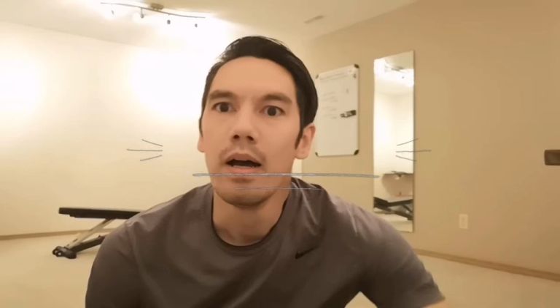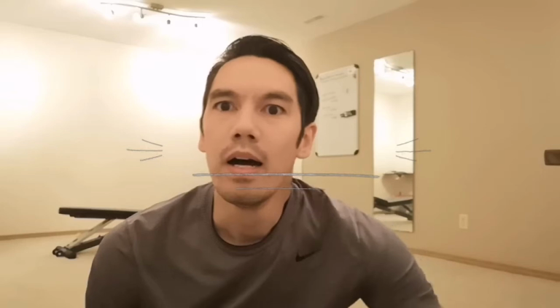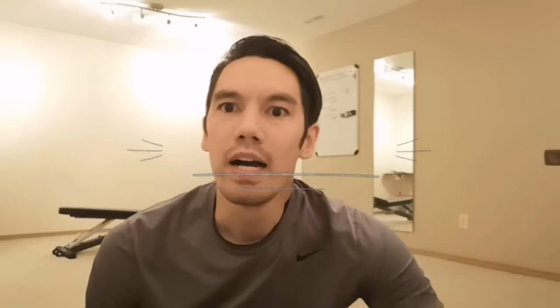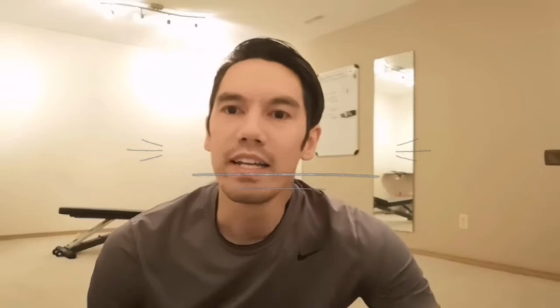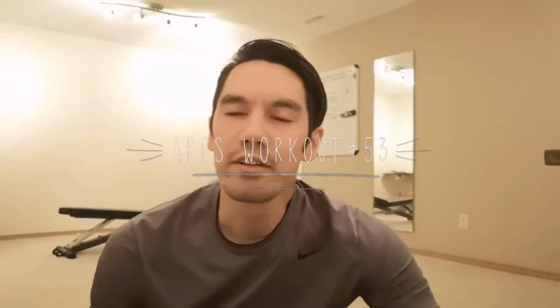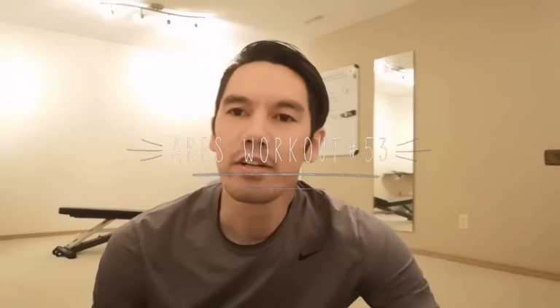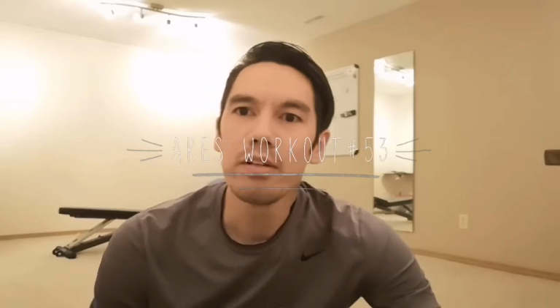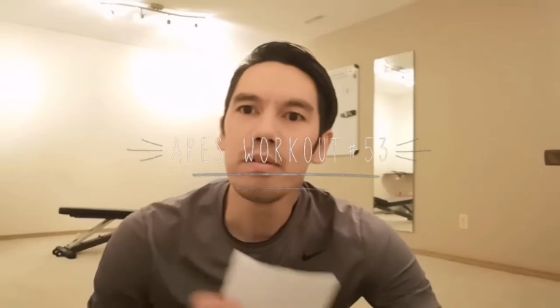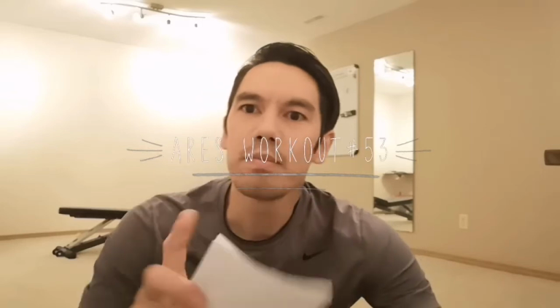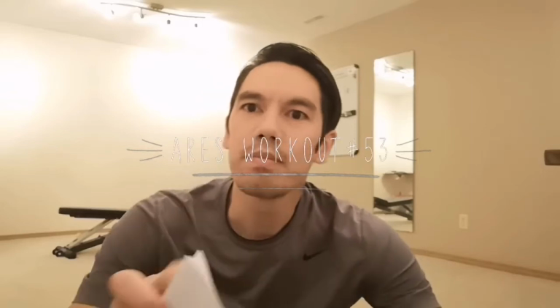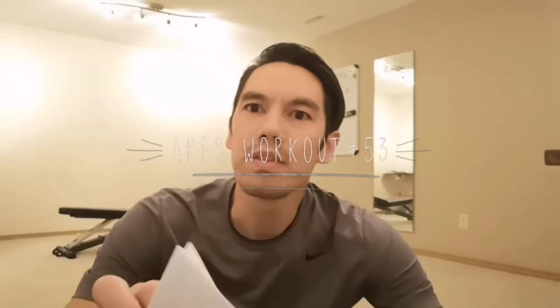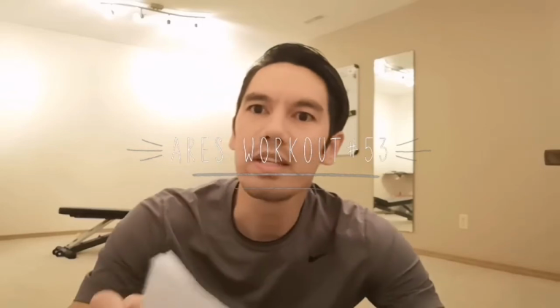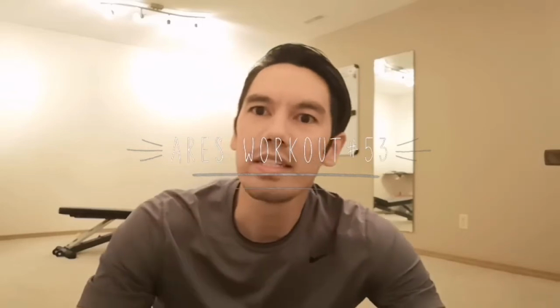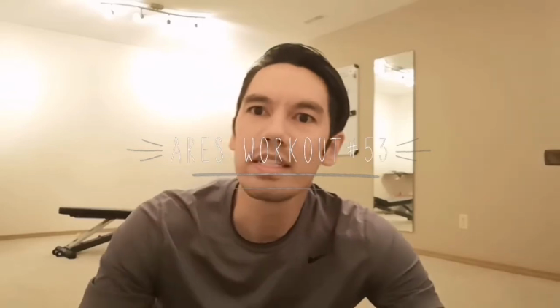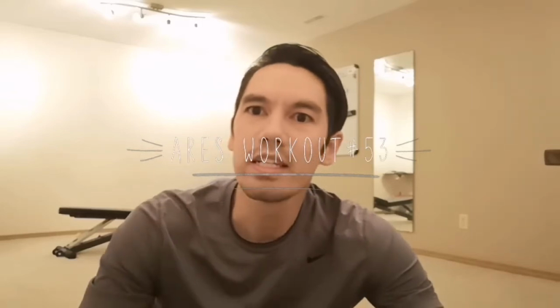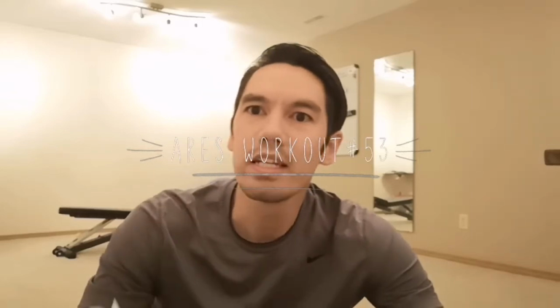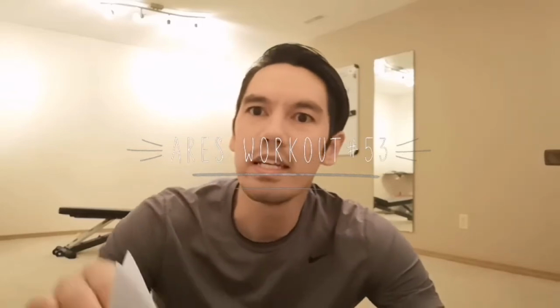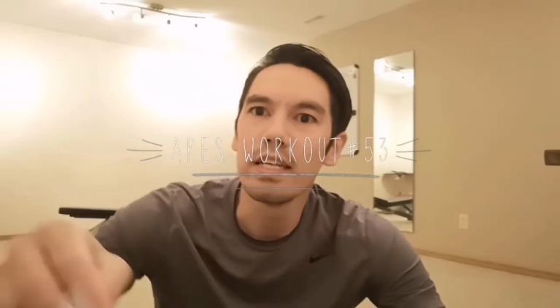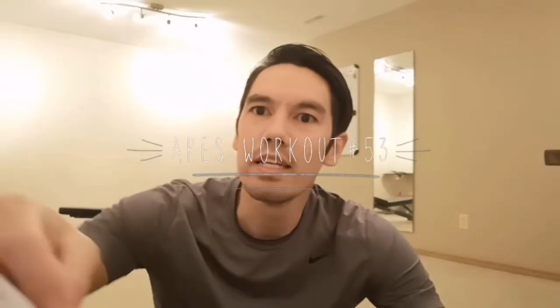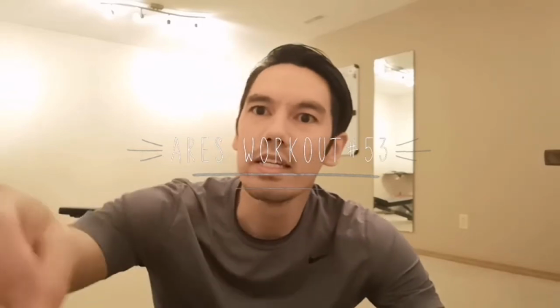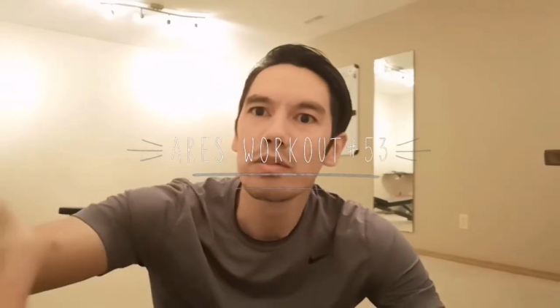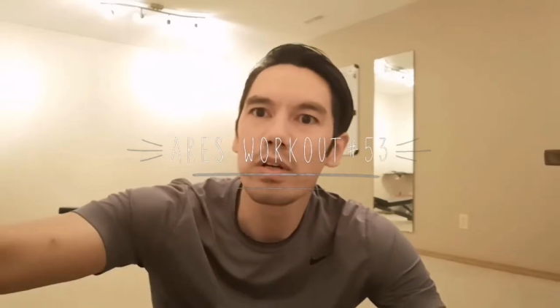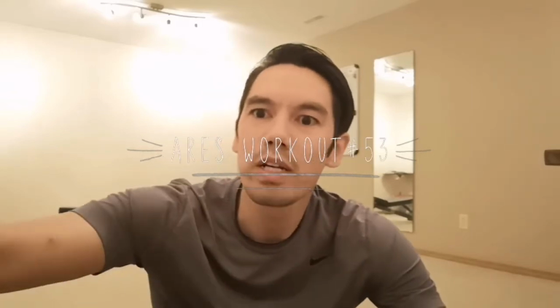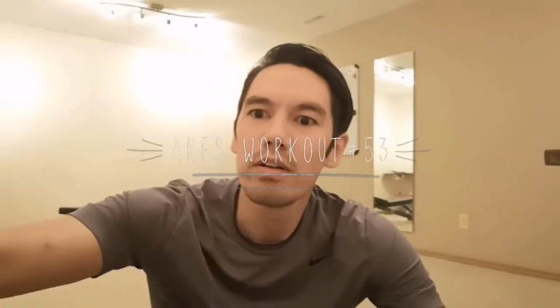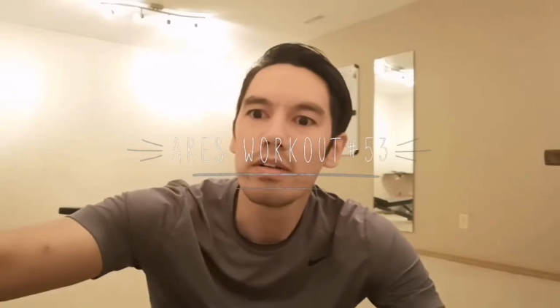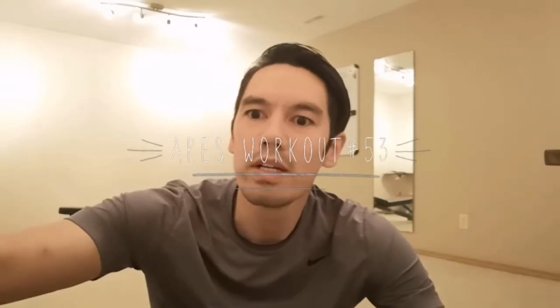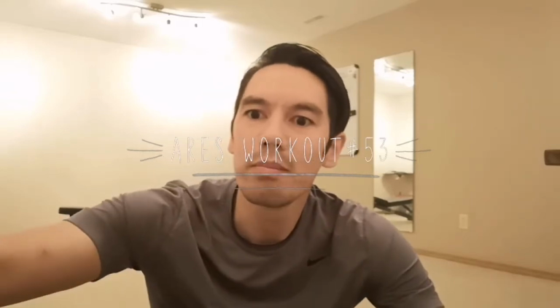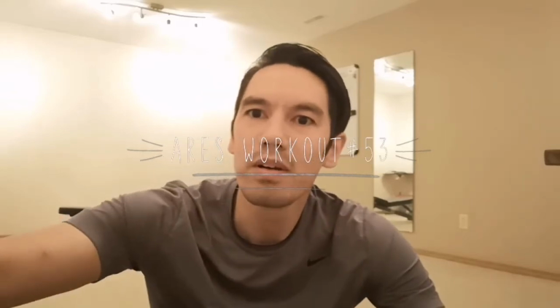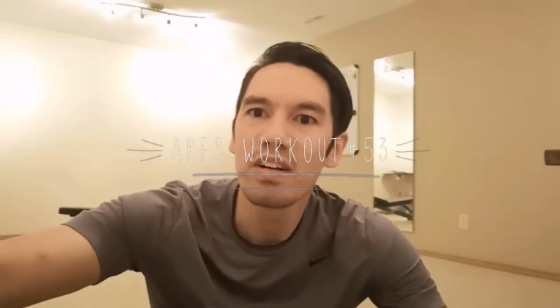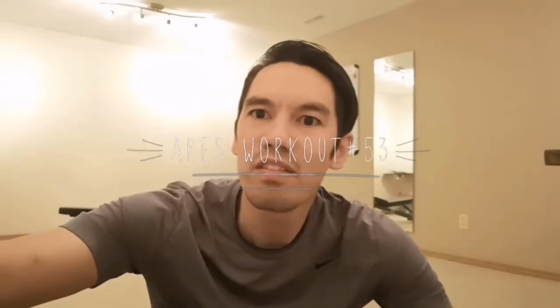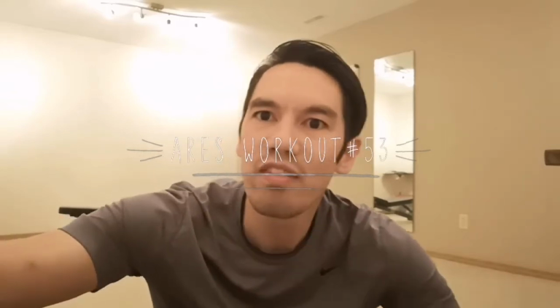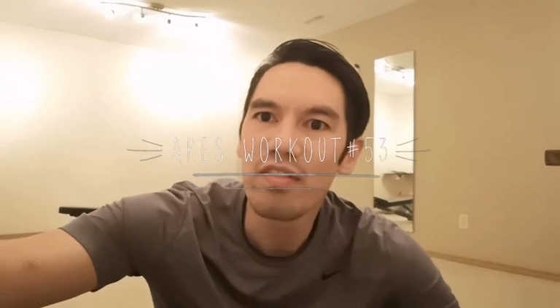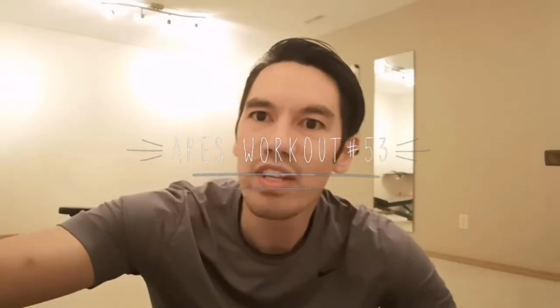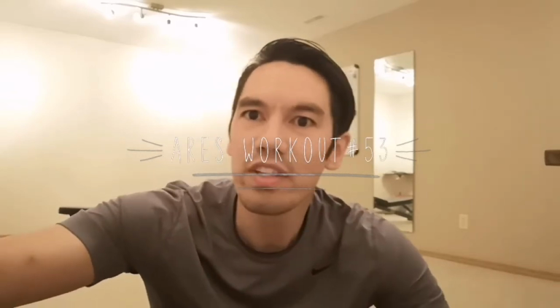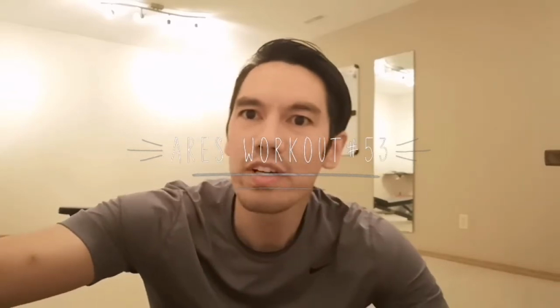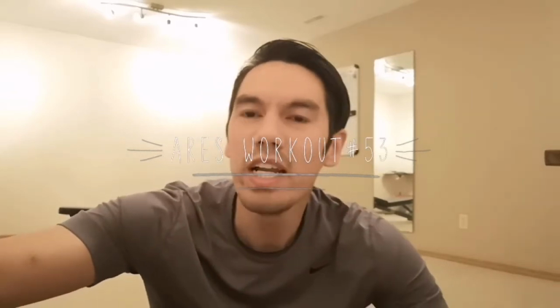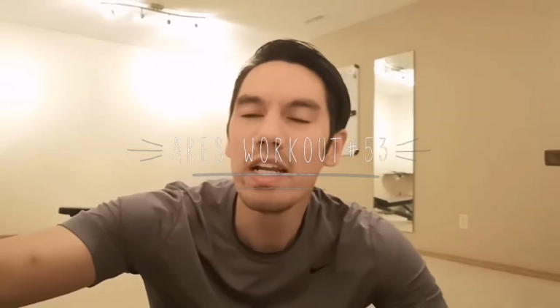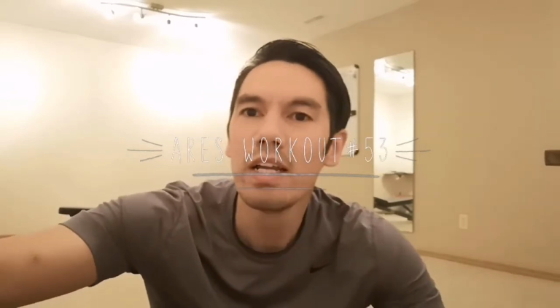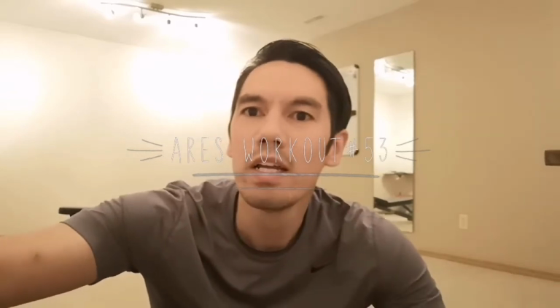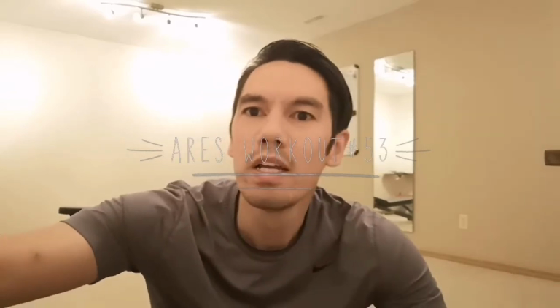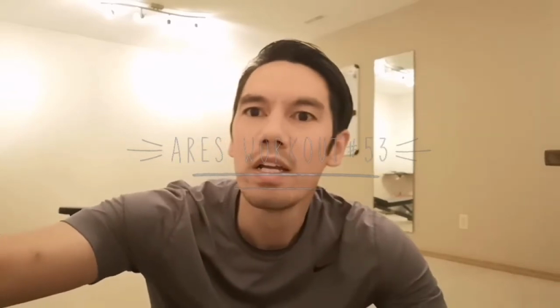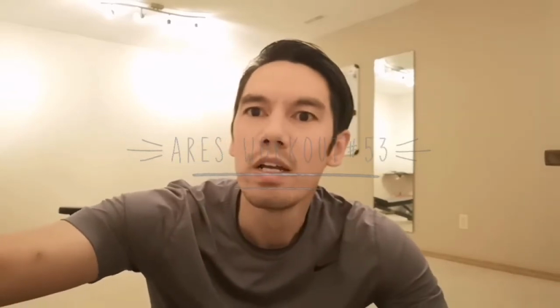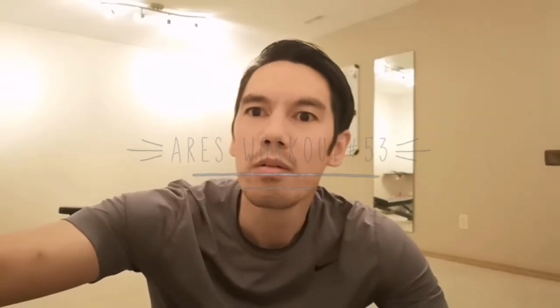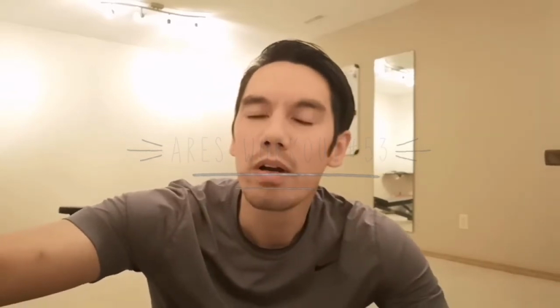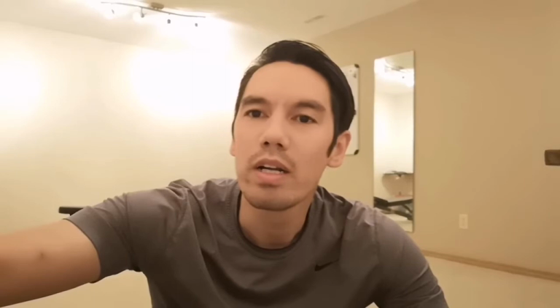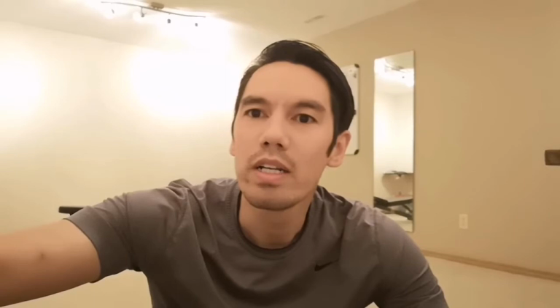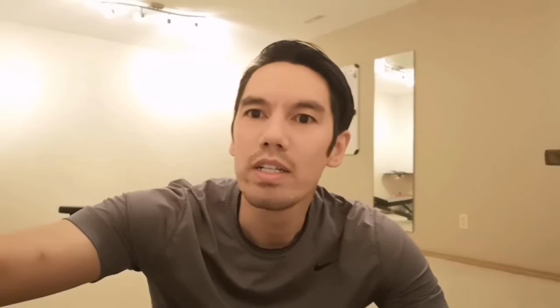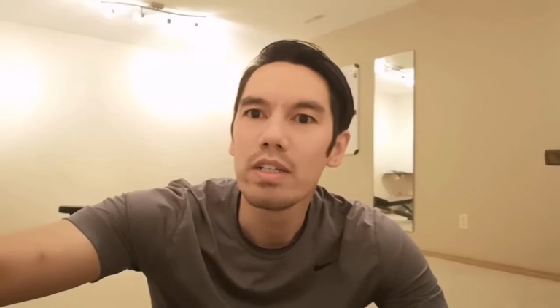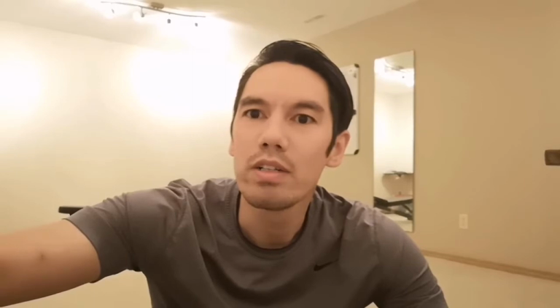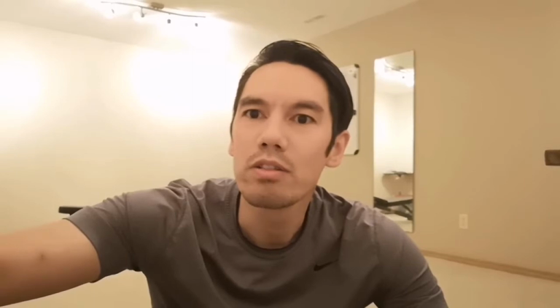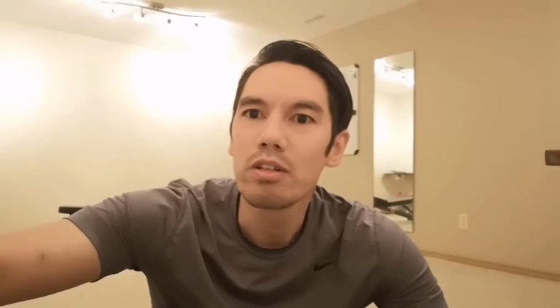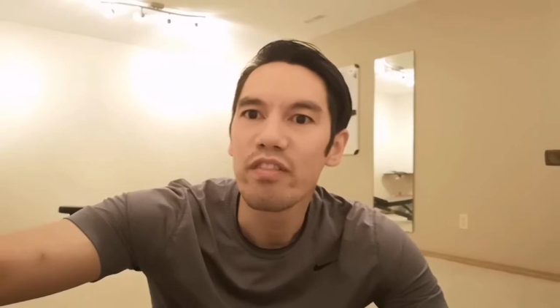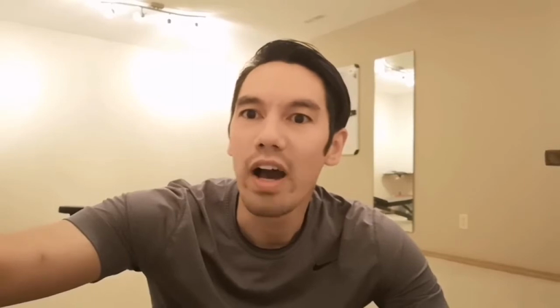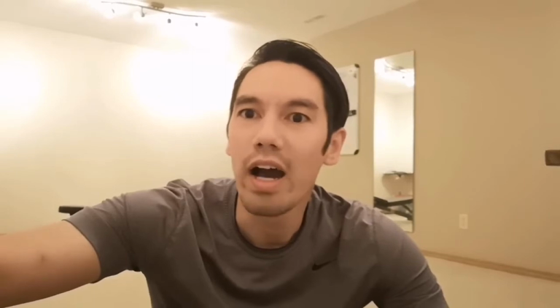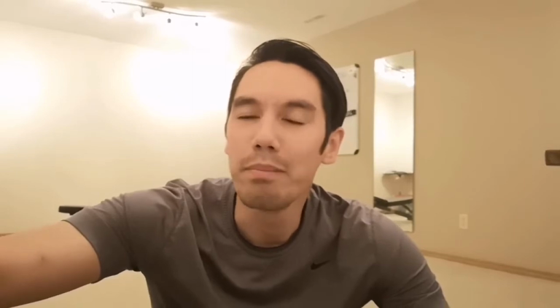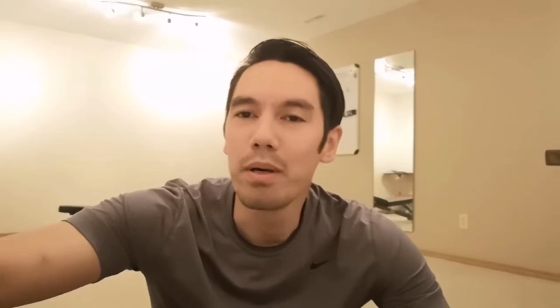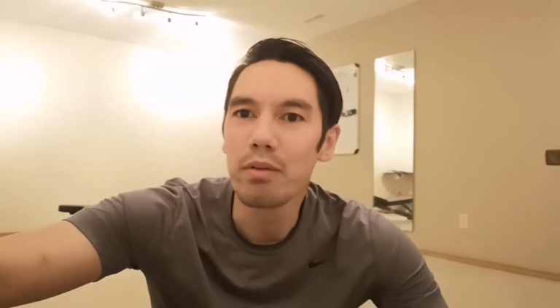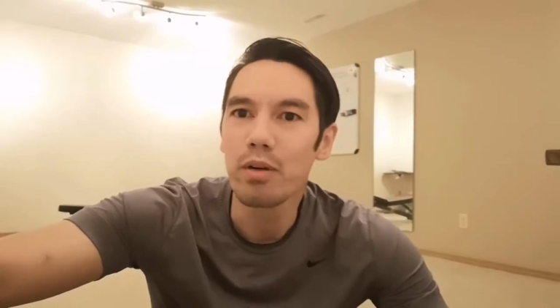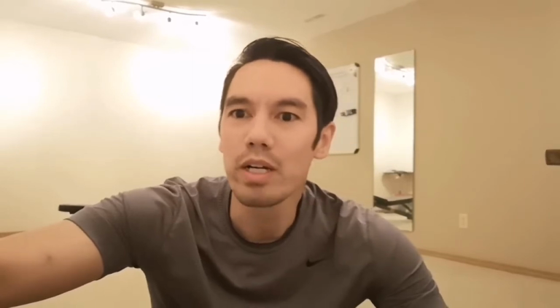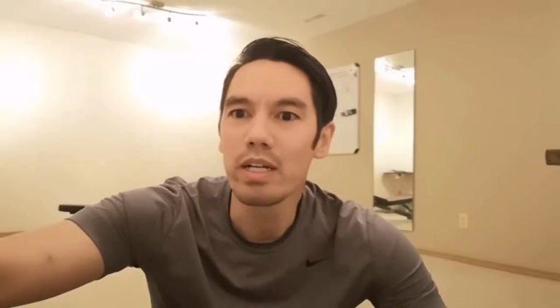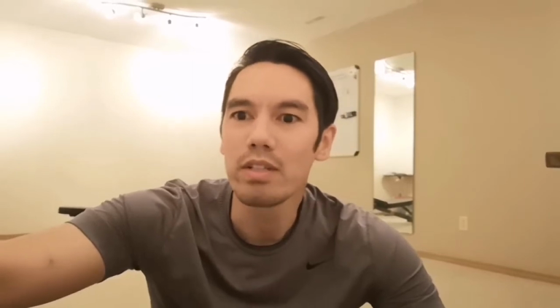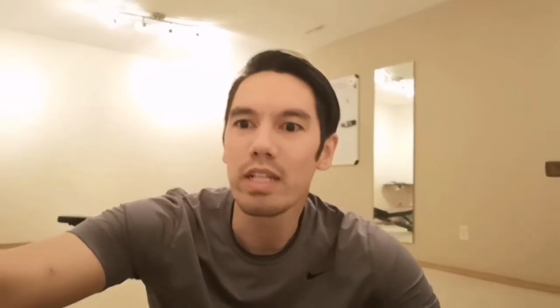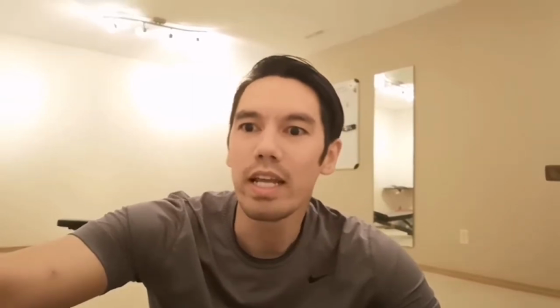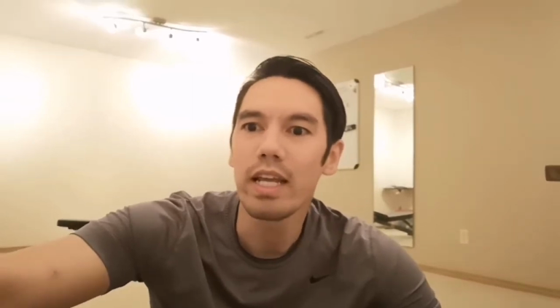Hi crew, this is workout number 53. We're going to do a high burn workout today.